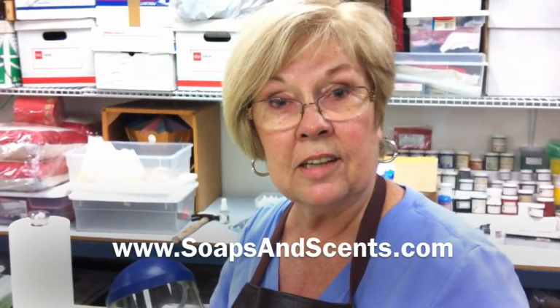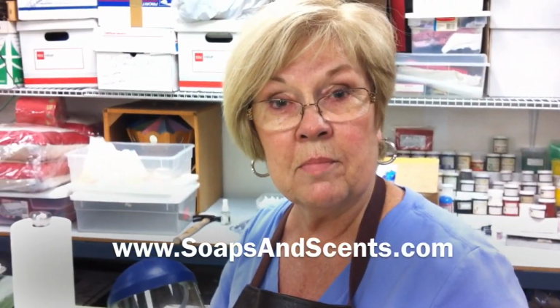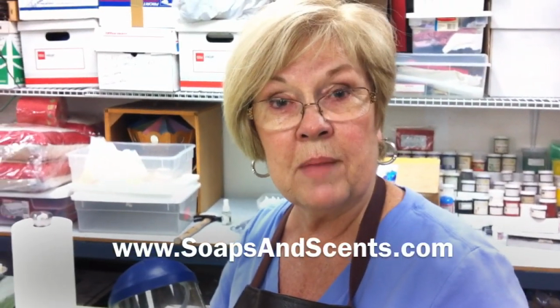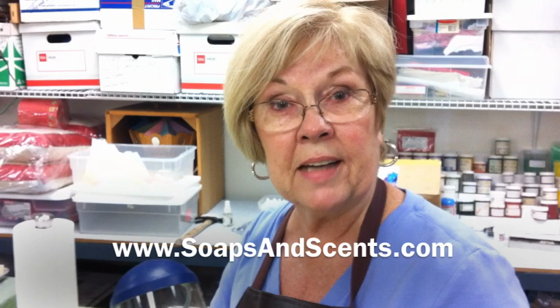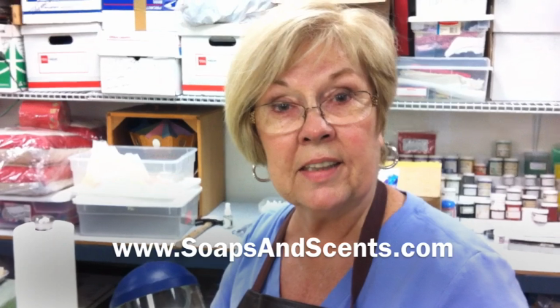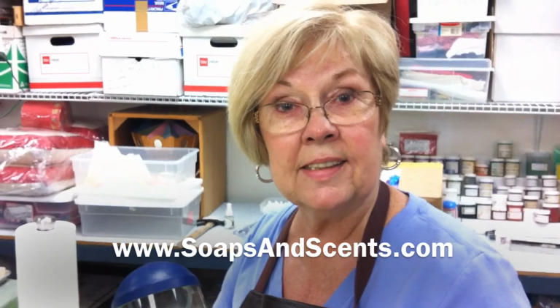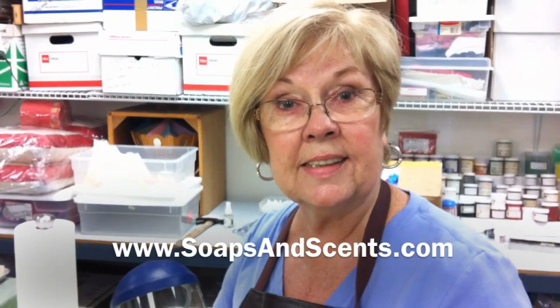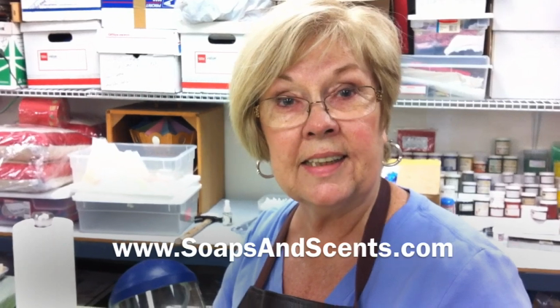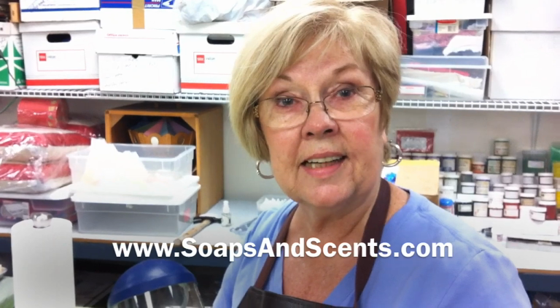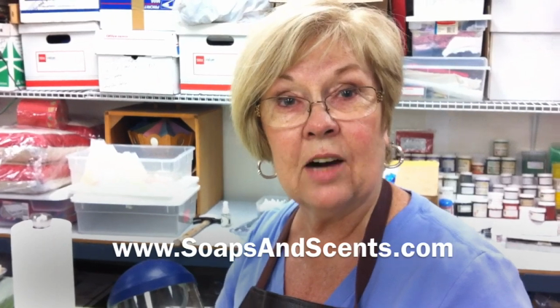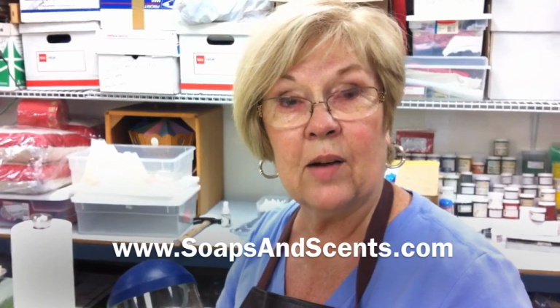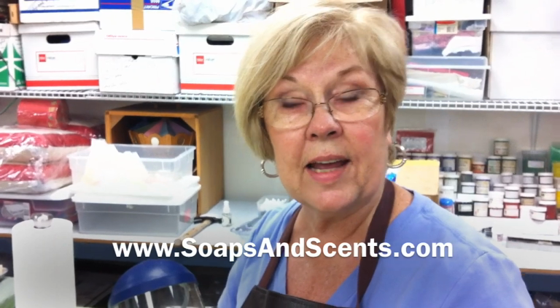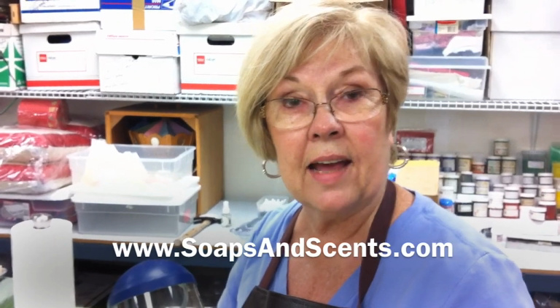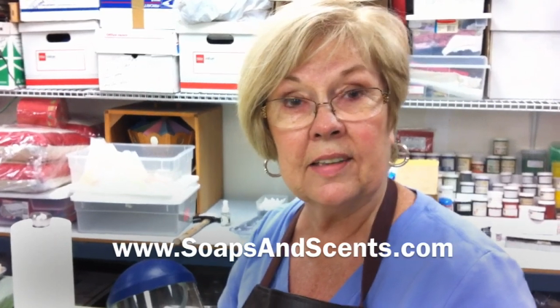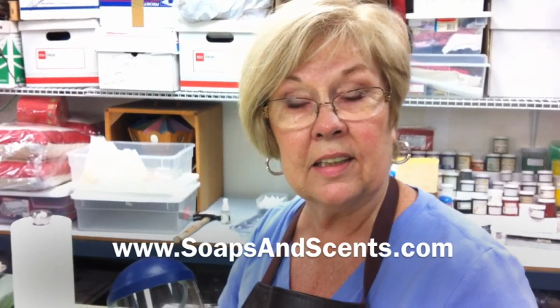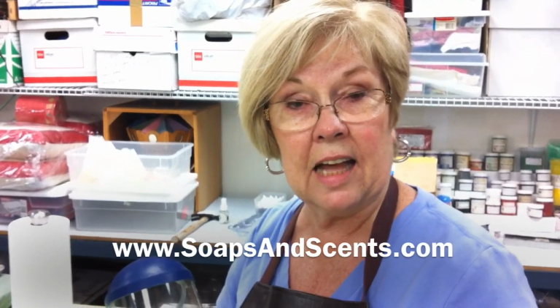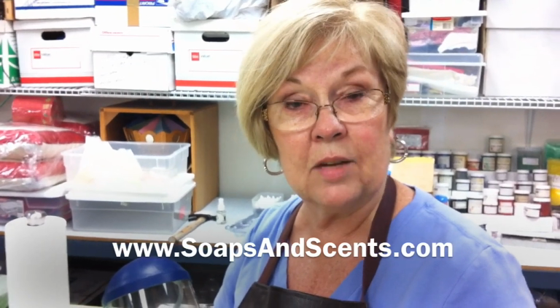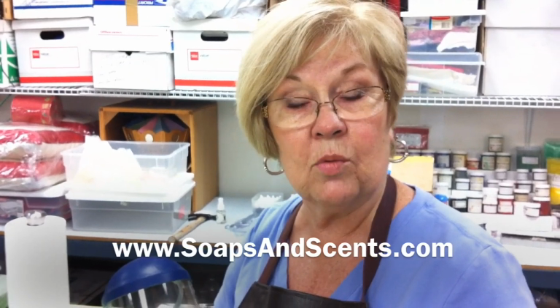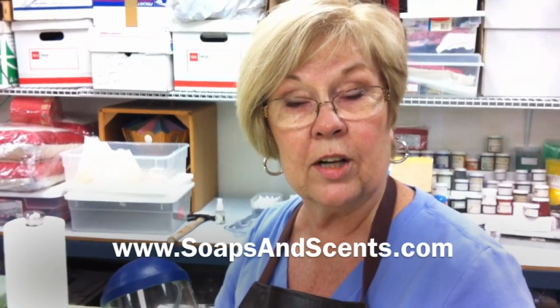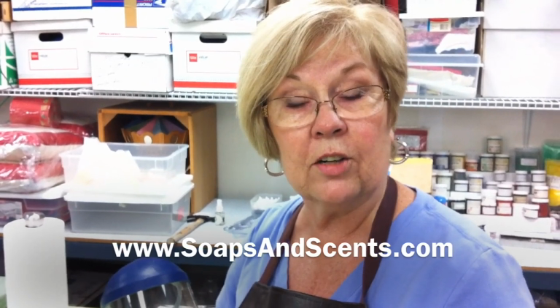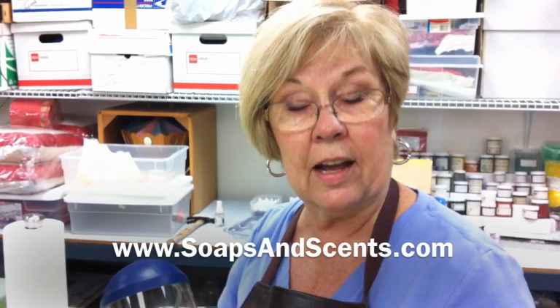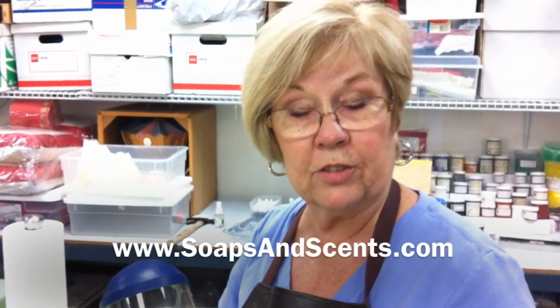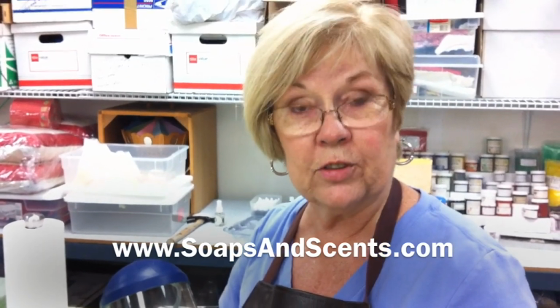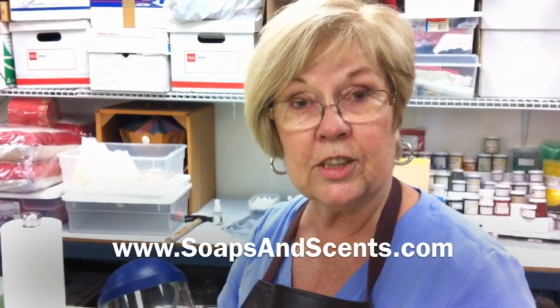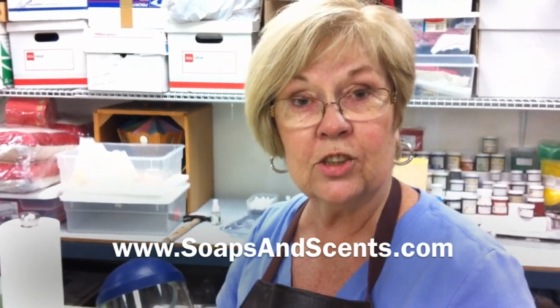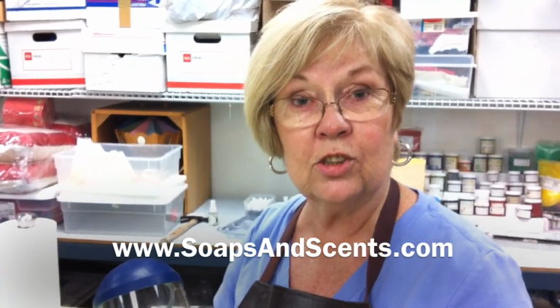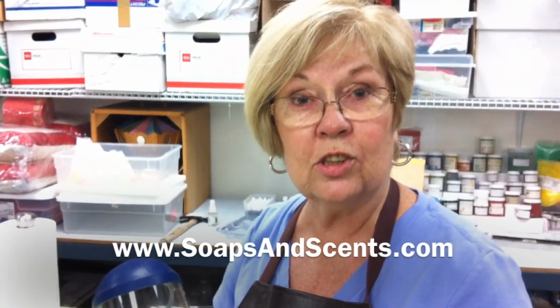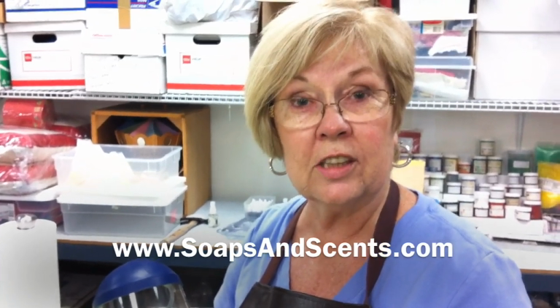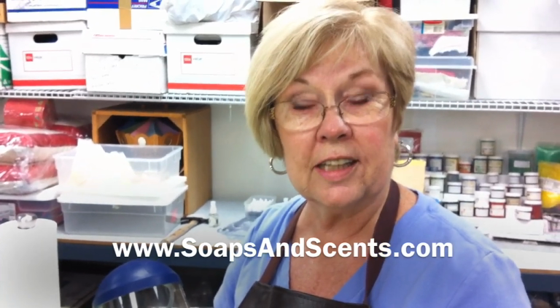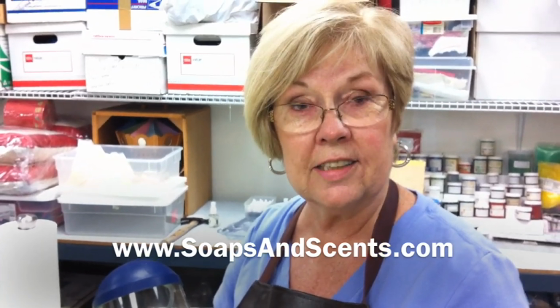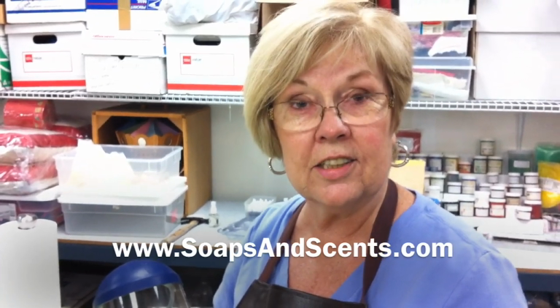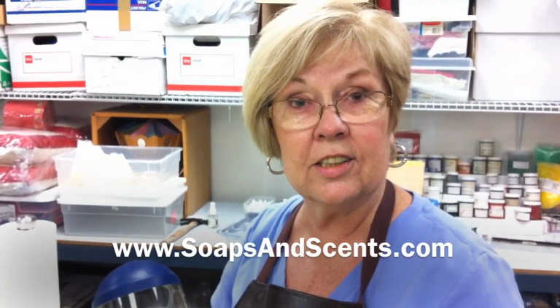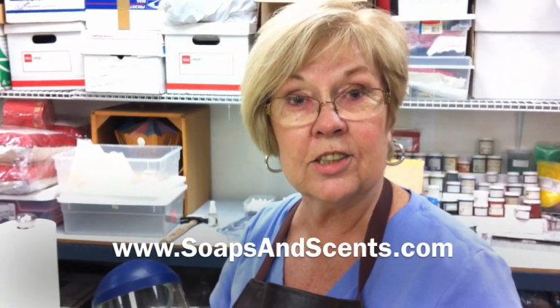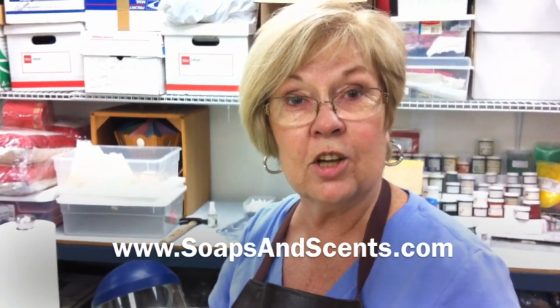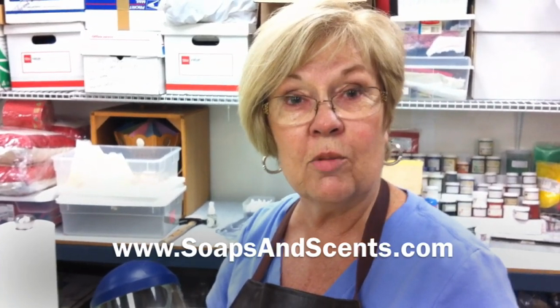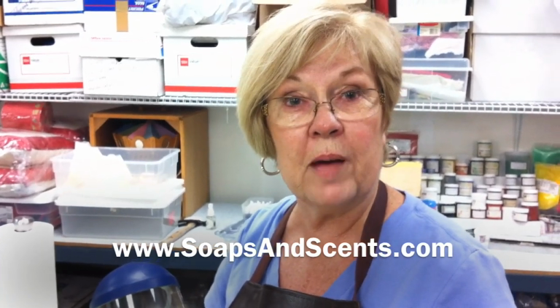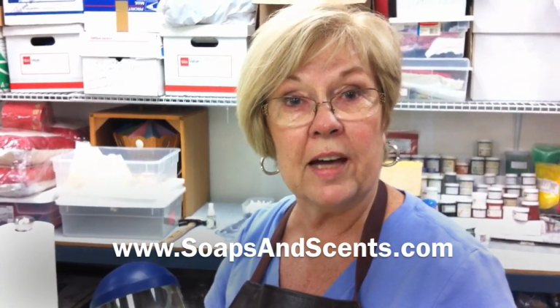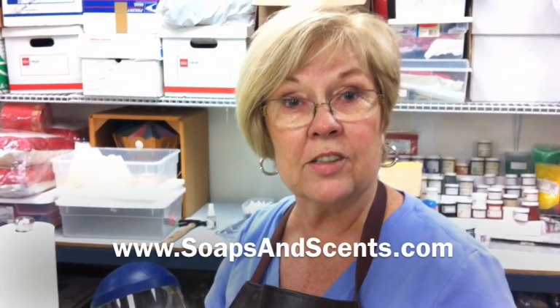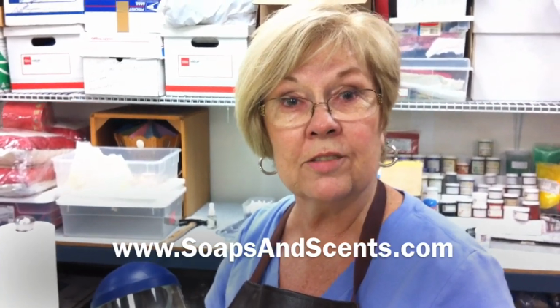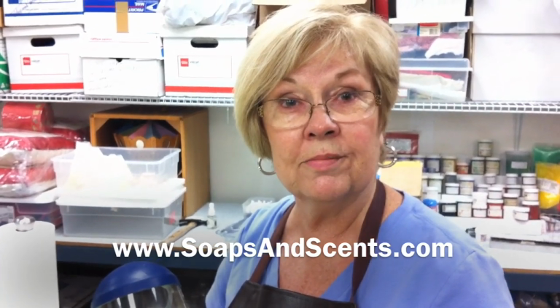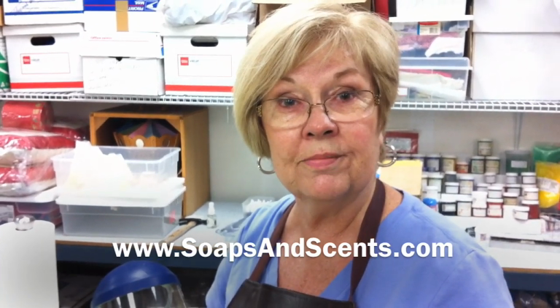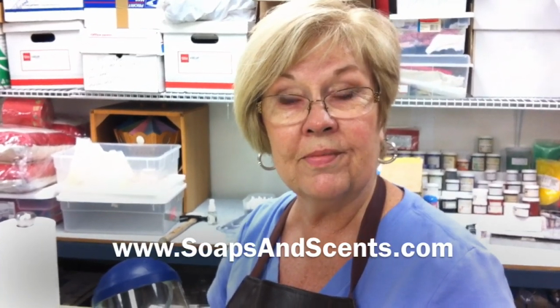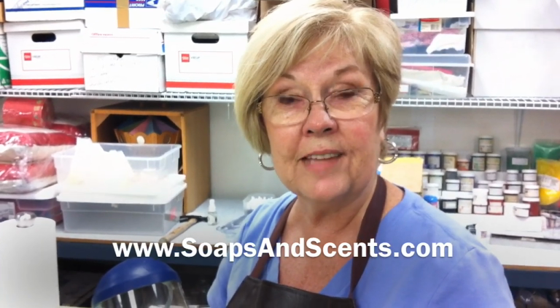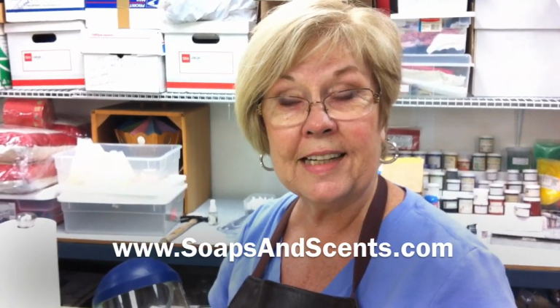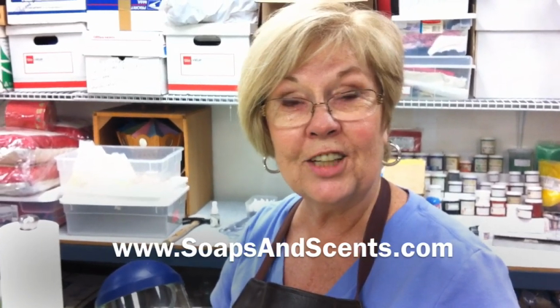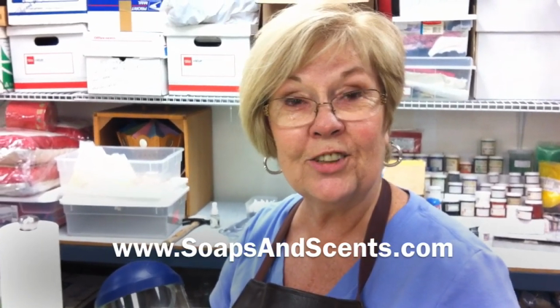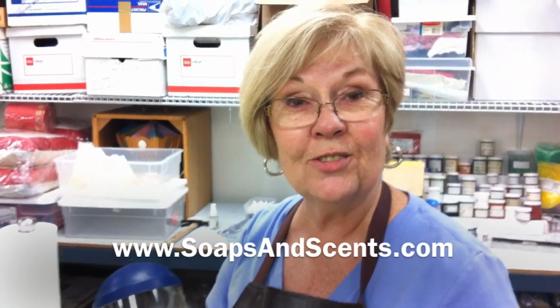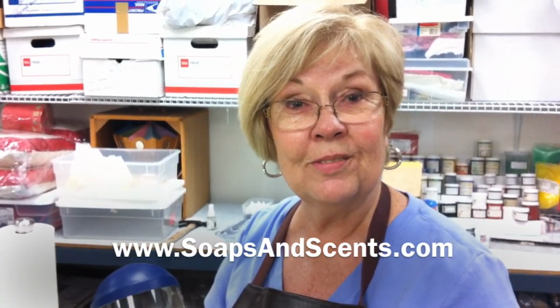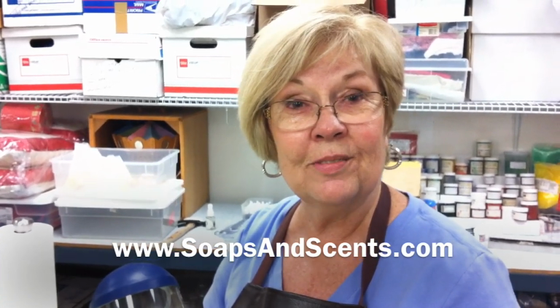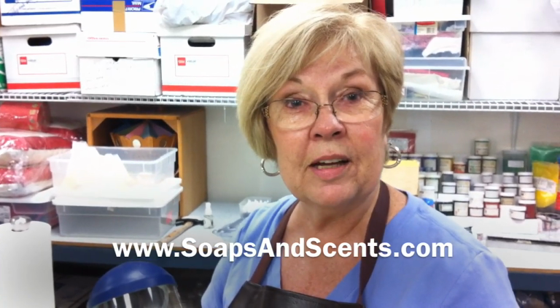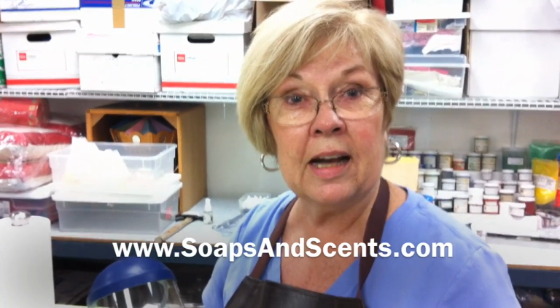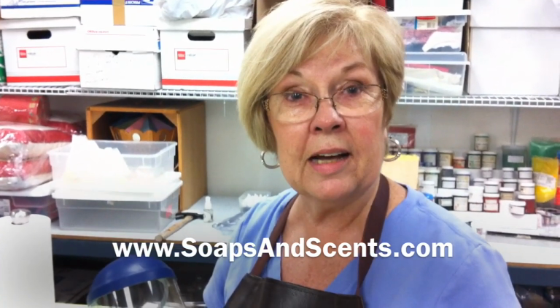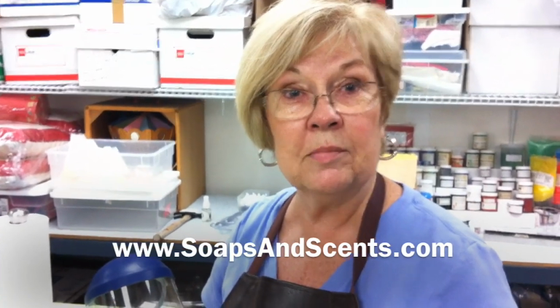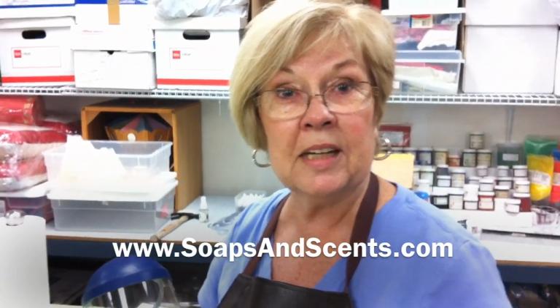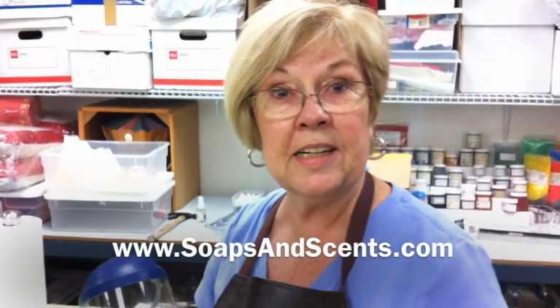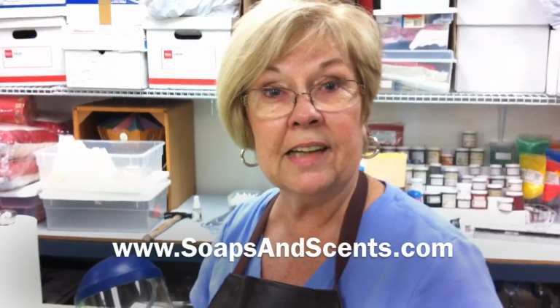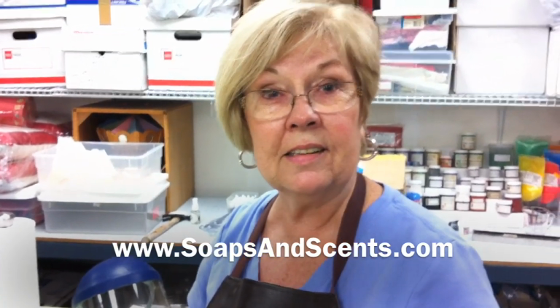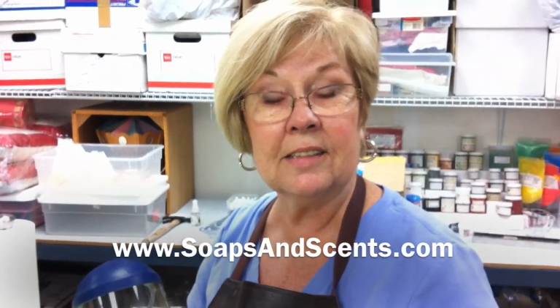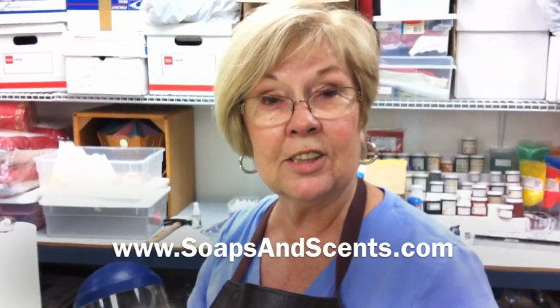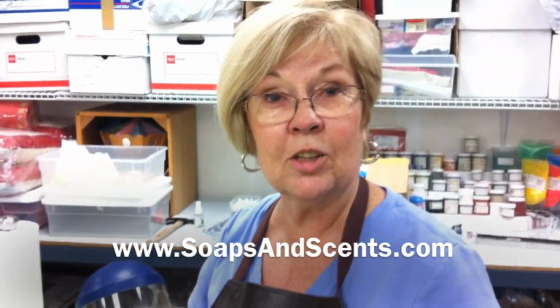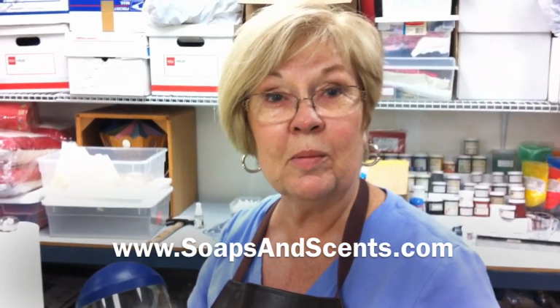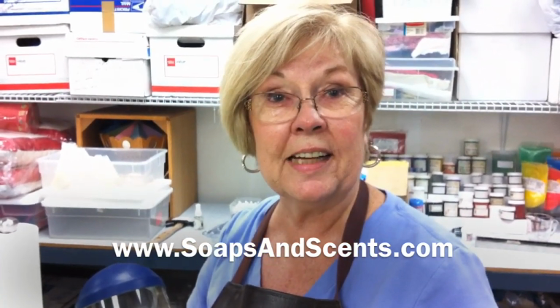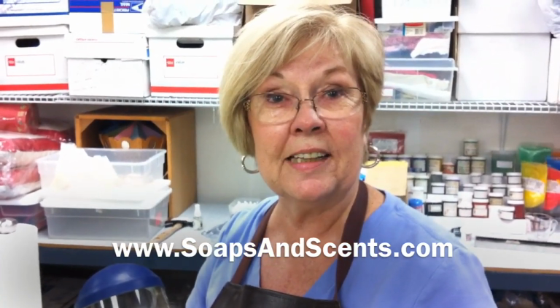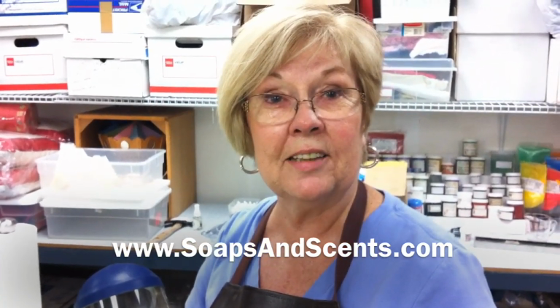Come back and see how I add the lye water after it's cooled into the soap batch. Thank you. I'm Lynette the soap lady.